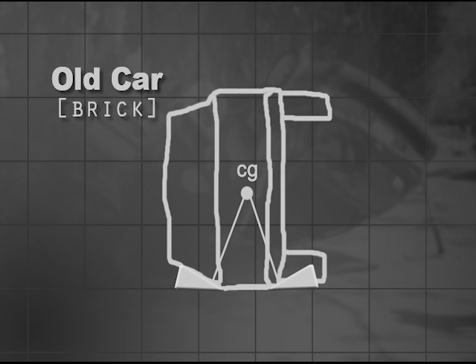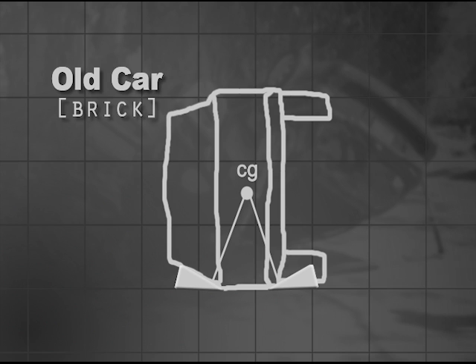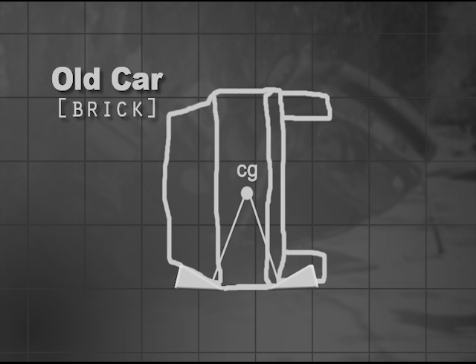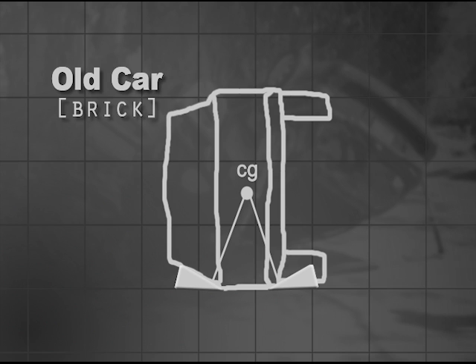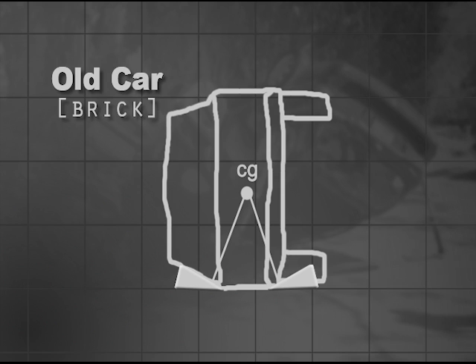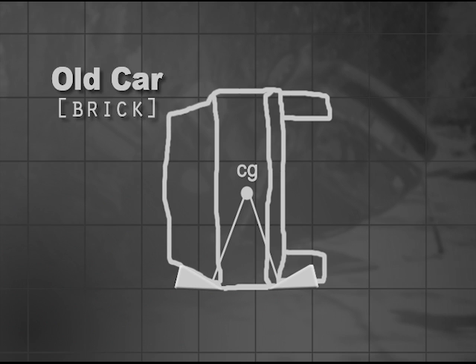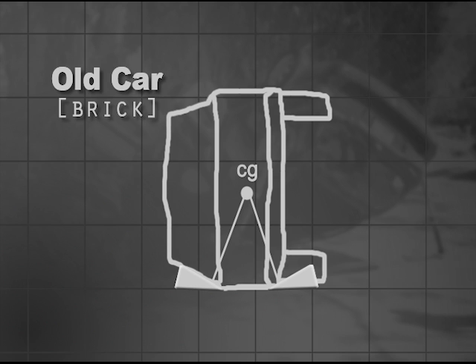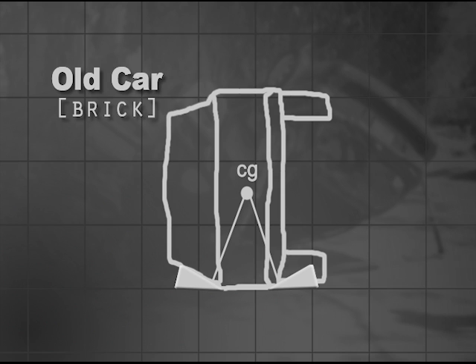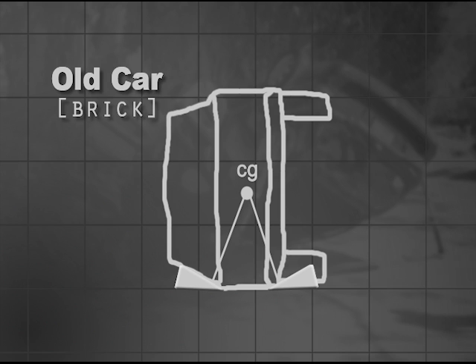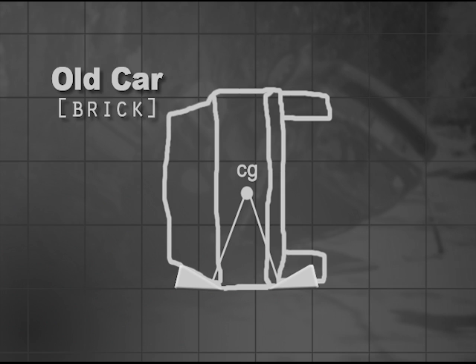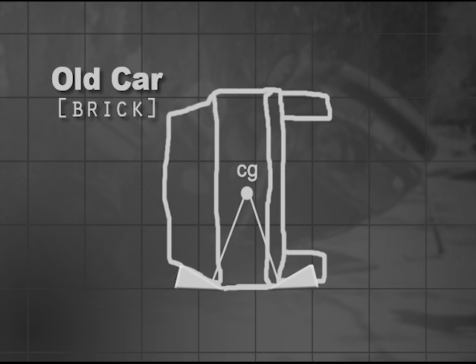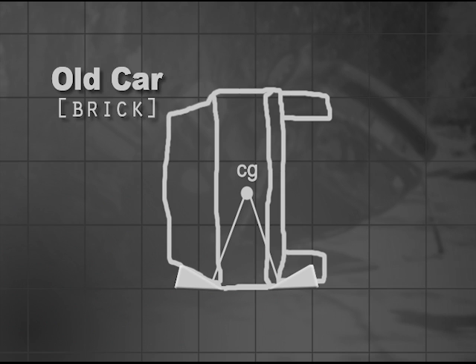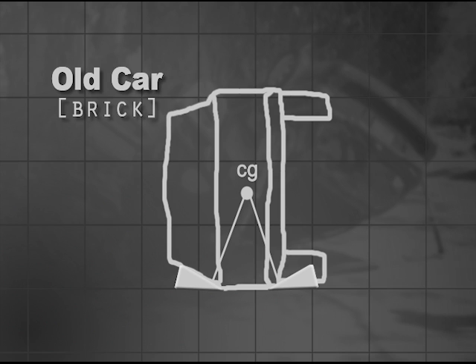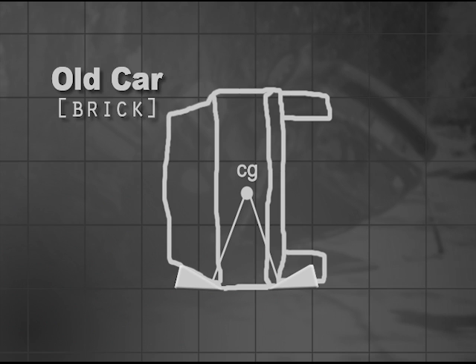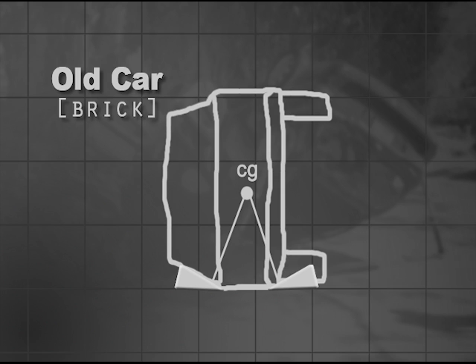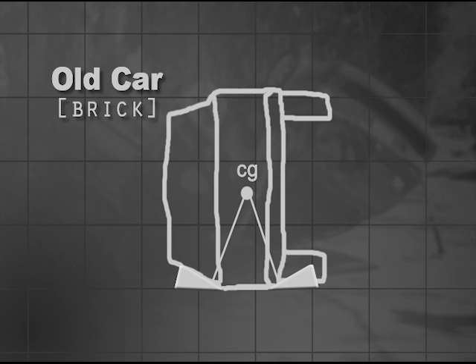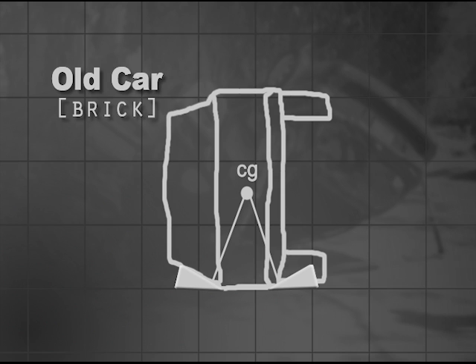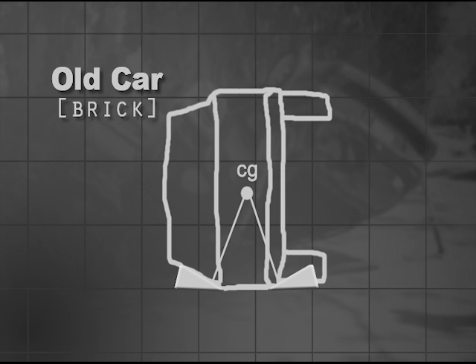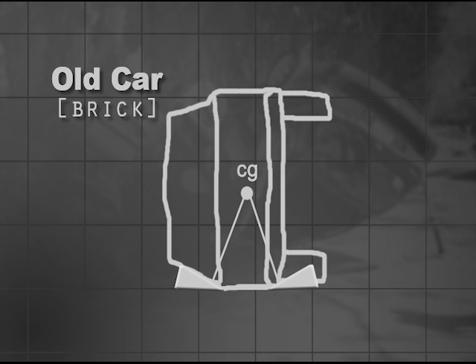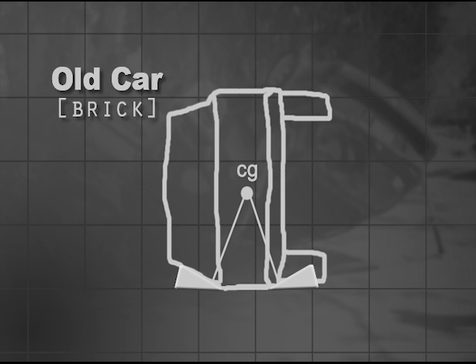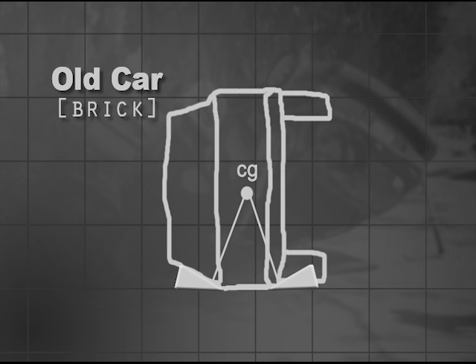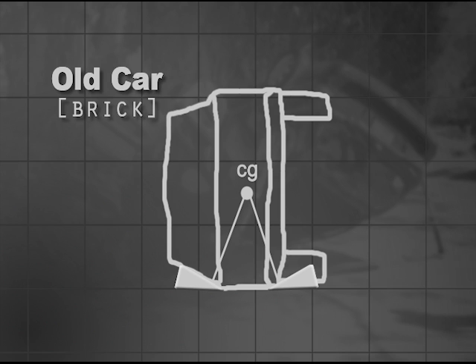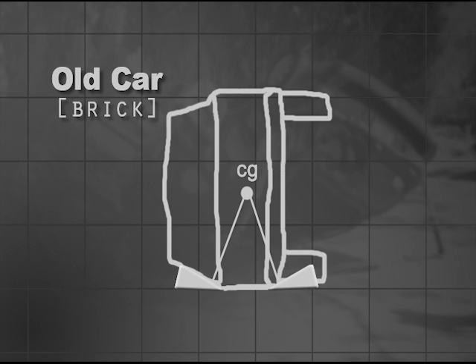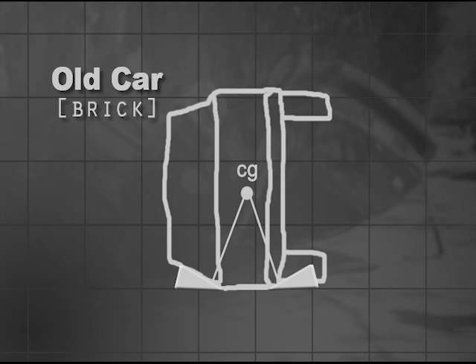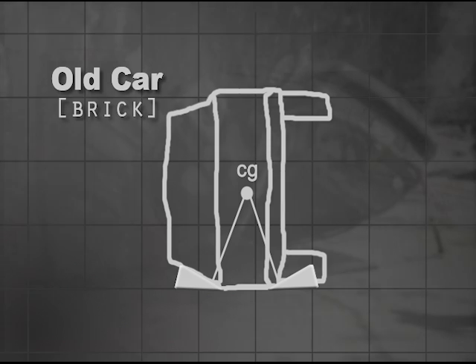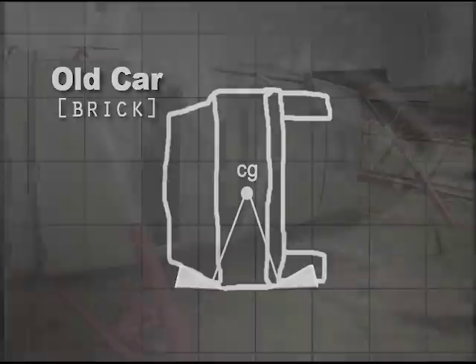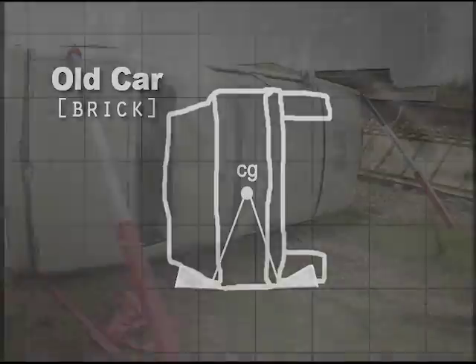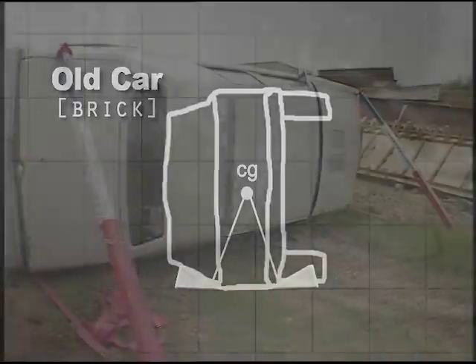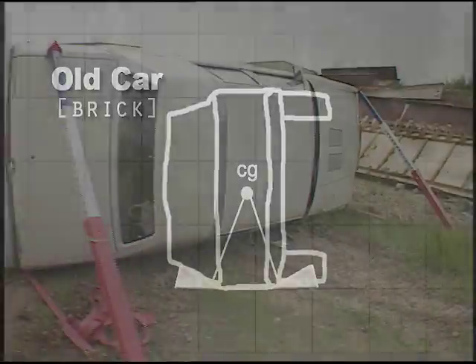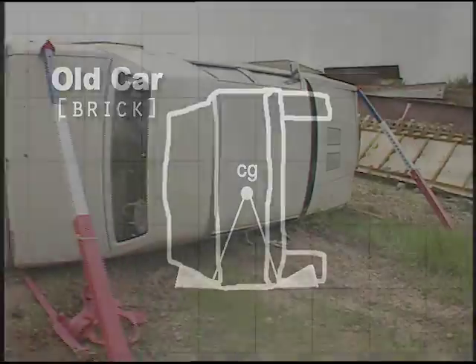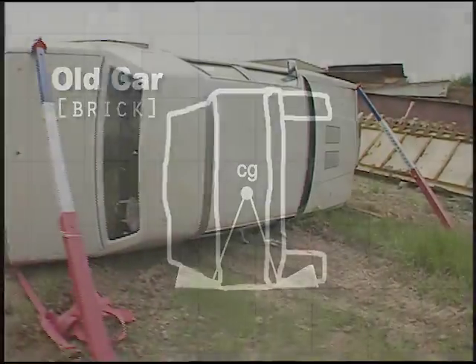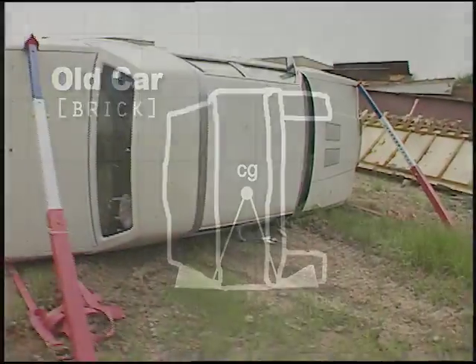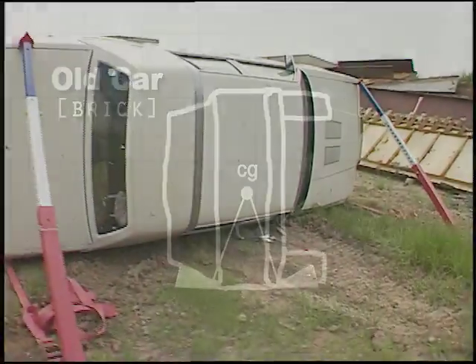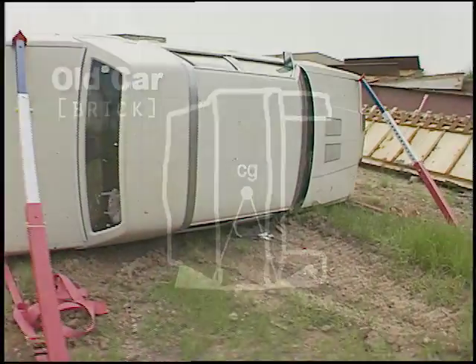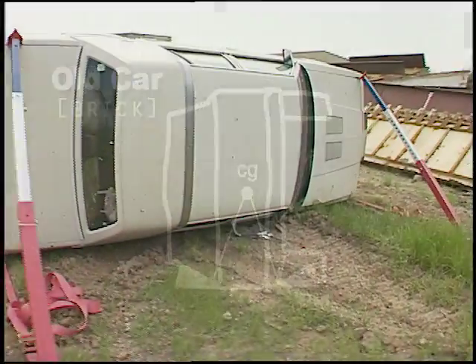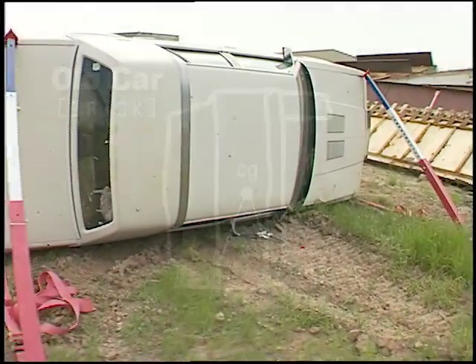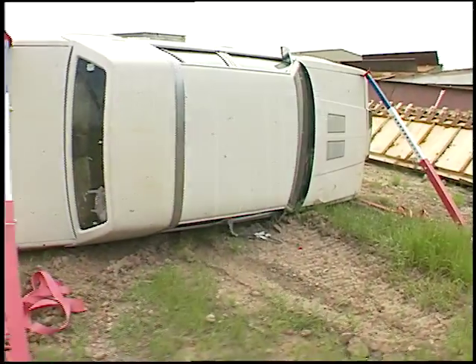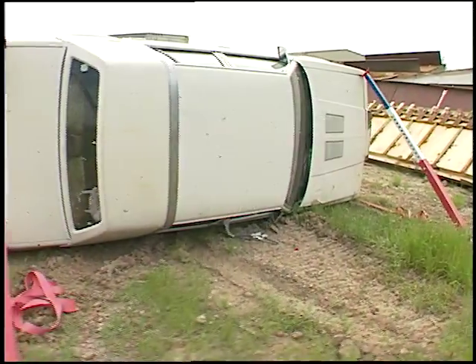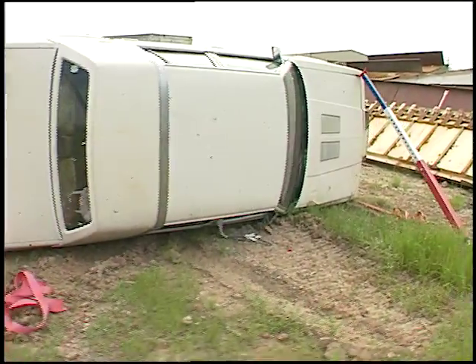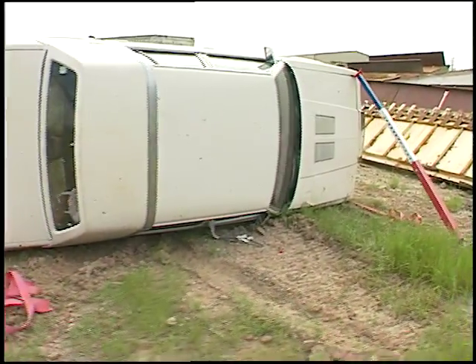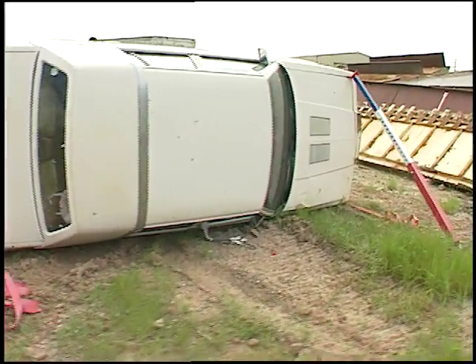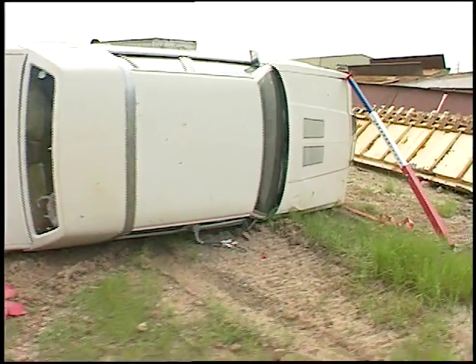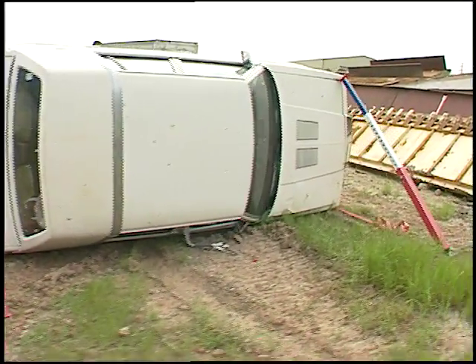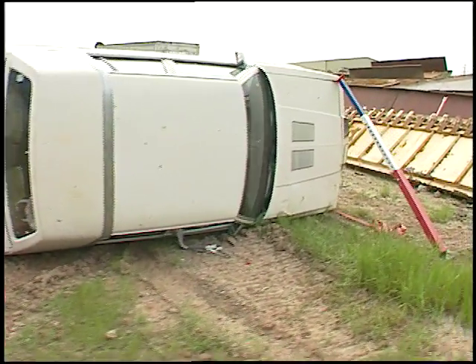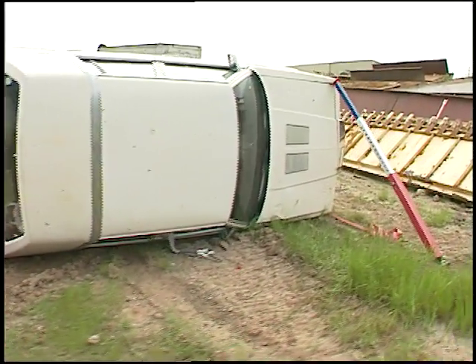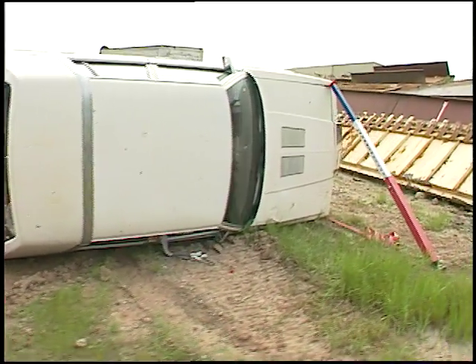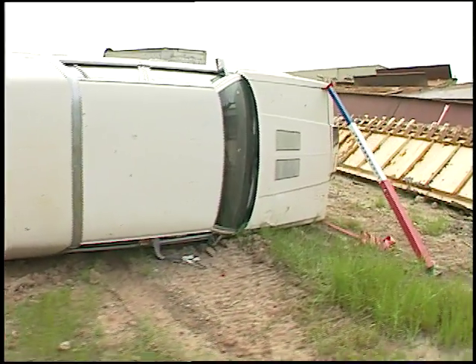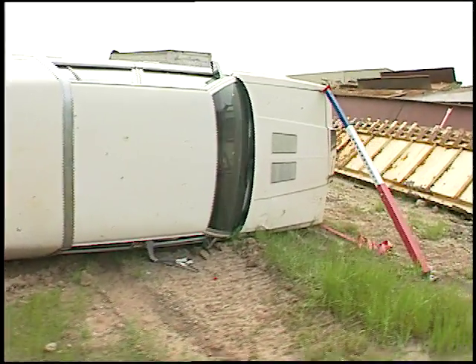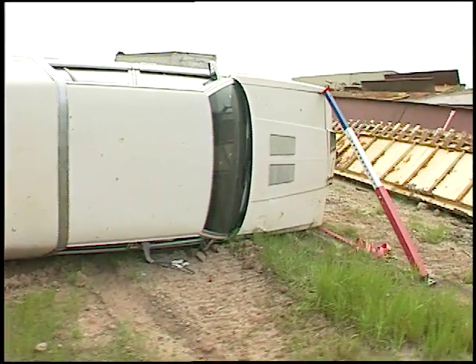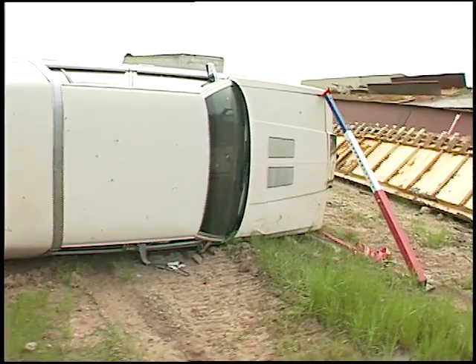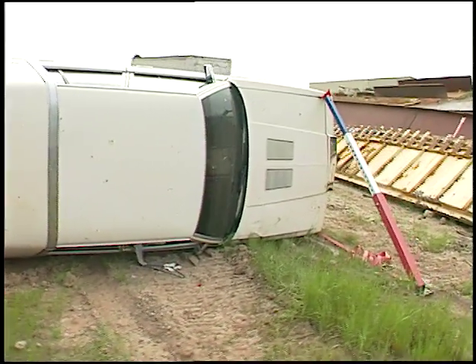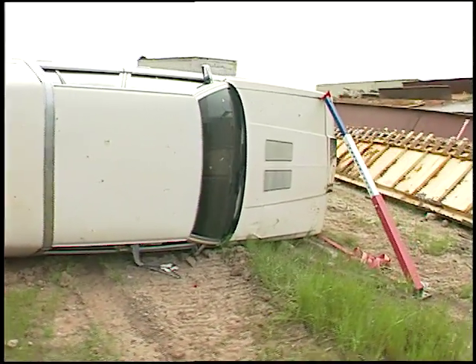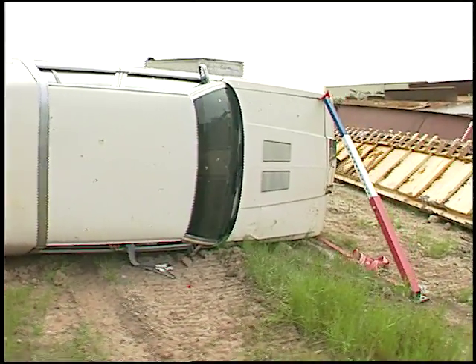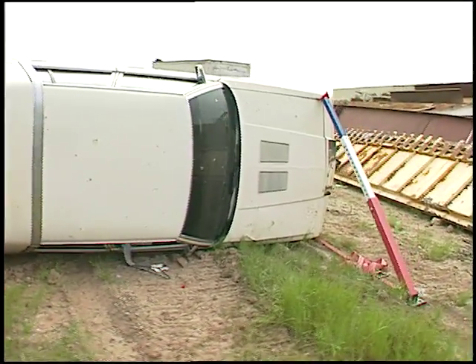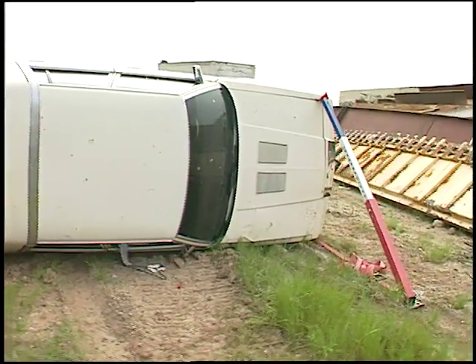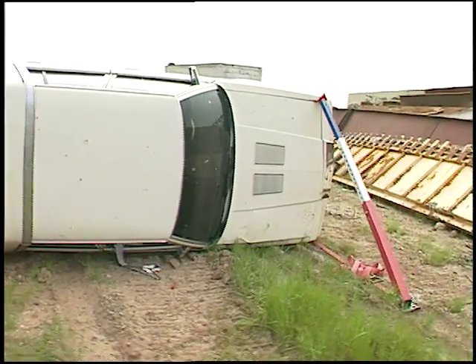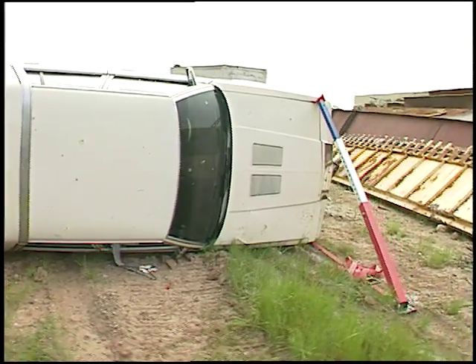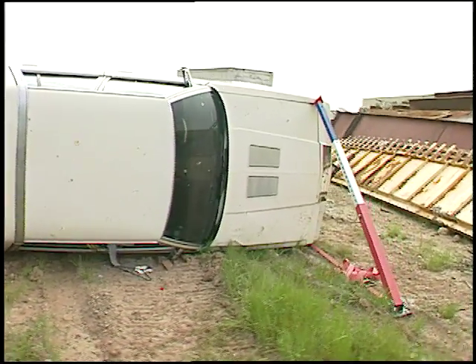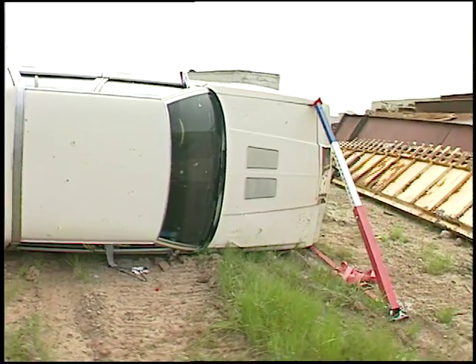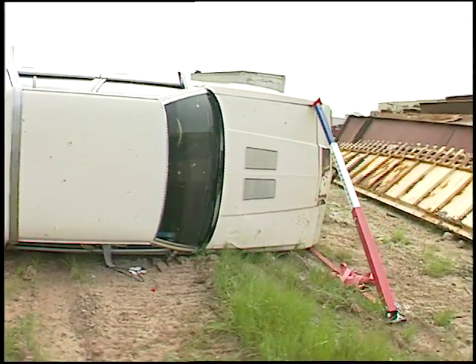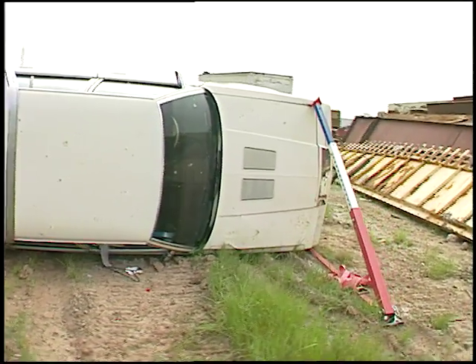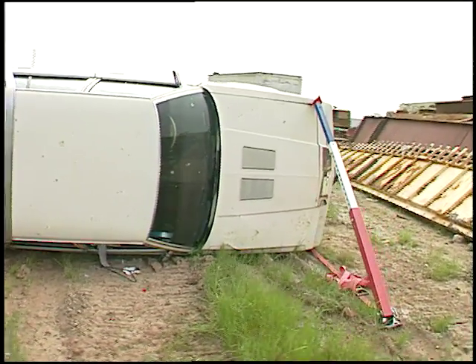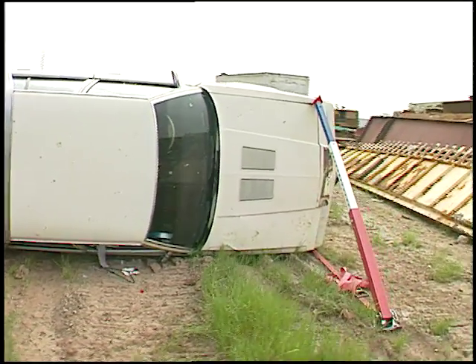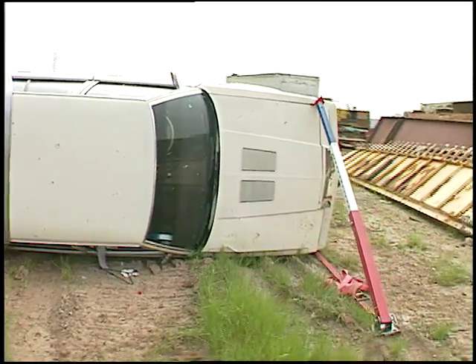We call these cars bricks. When you do extrication training in a junkyard, you're almost always training on bricks.